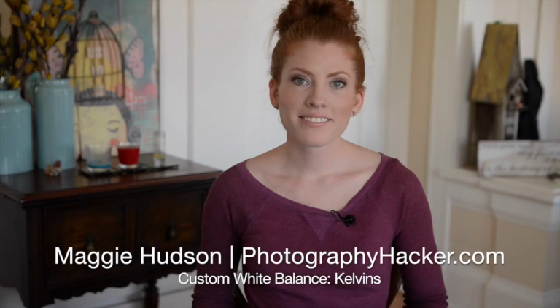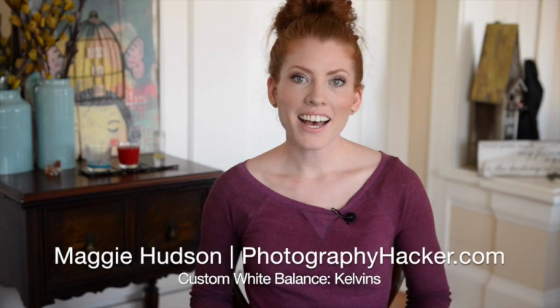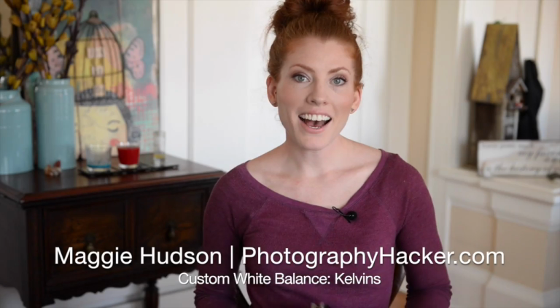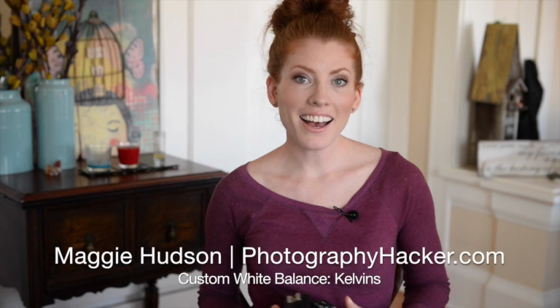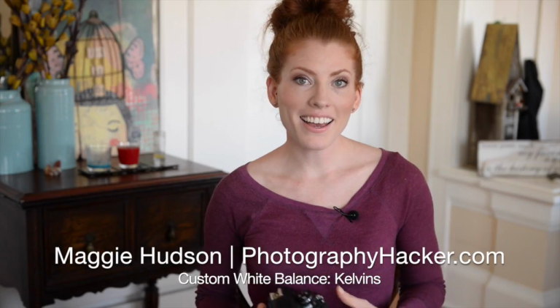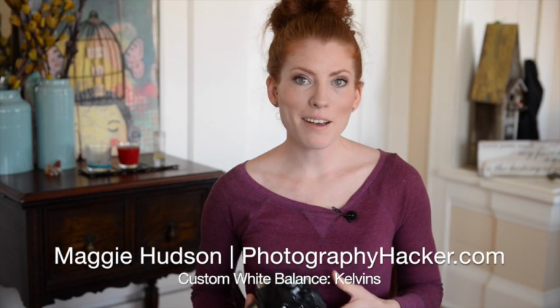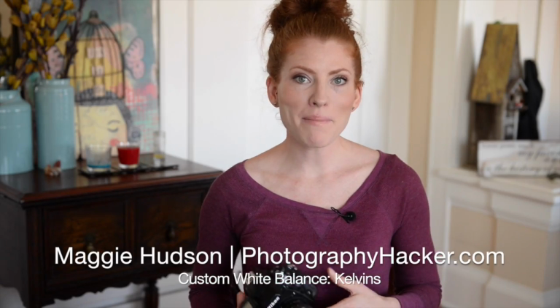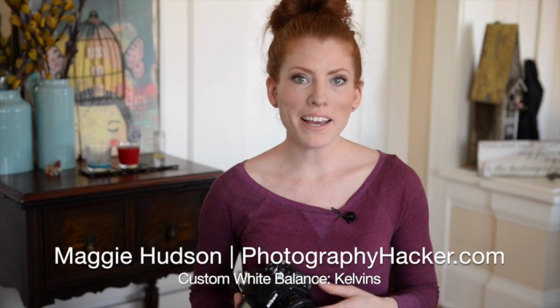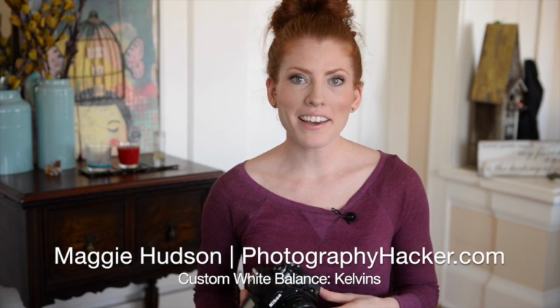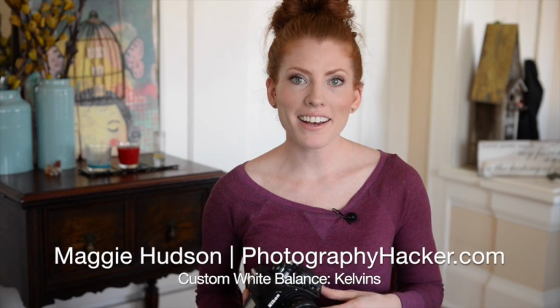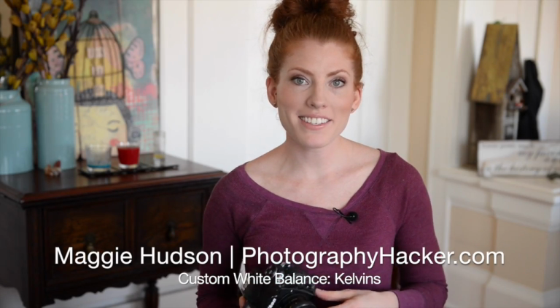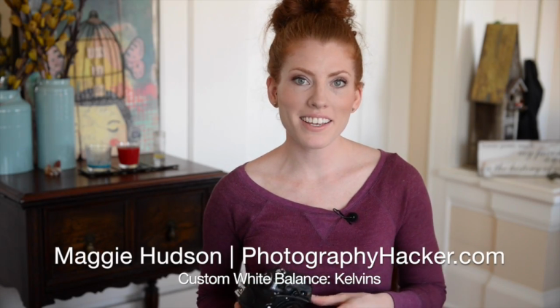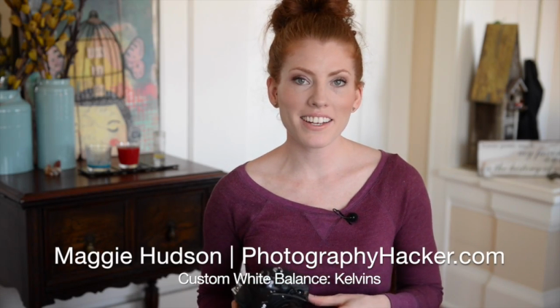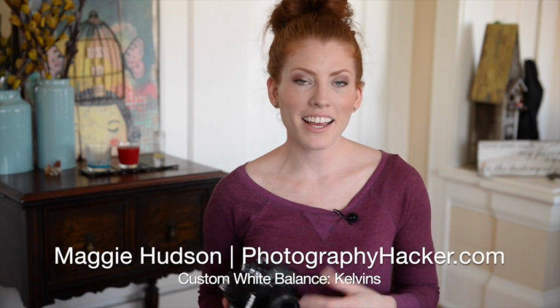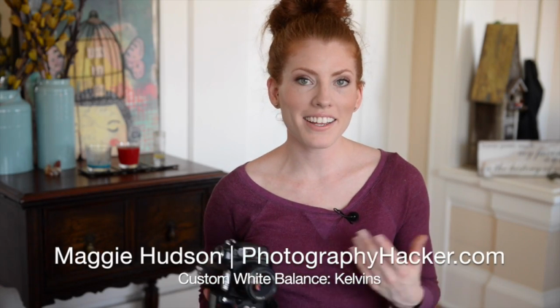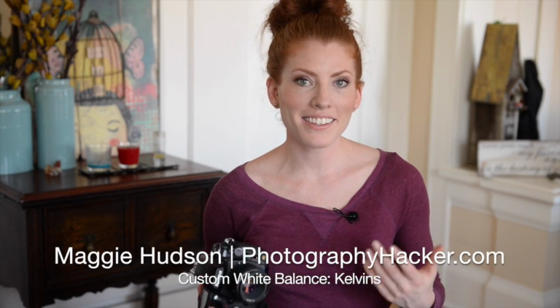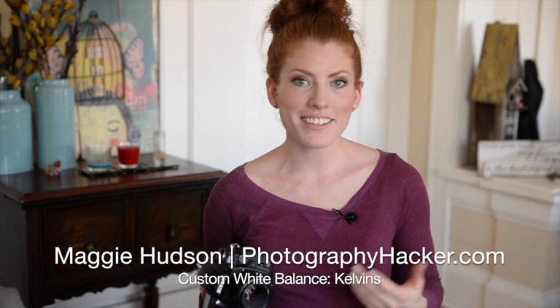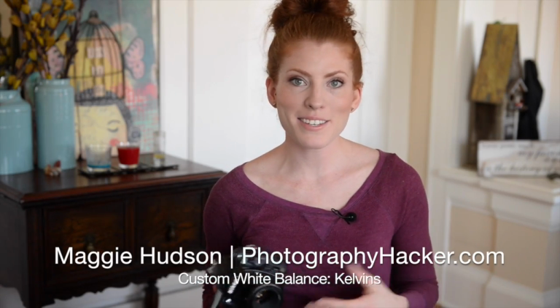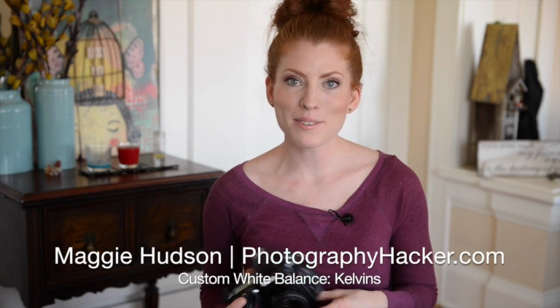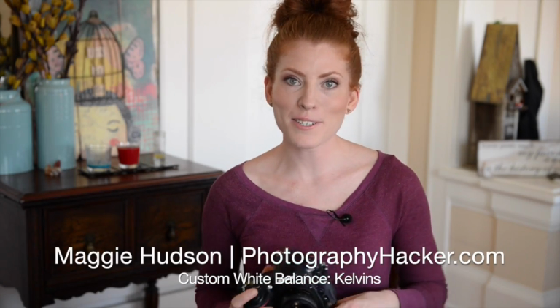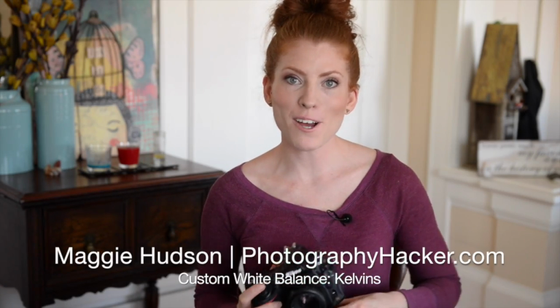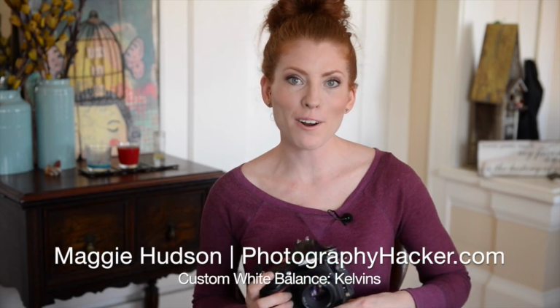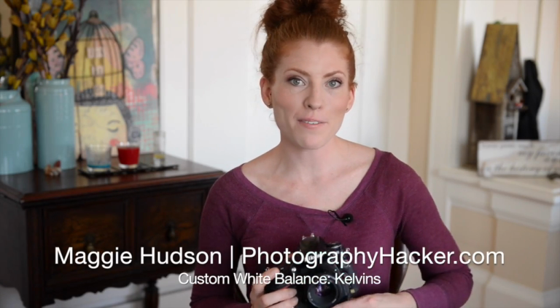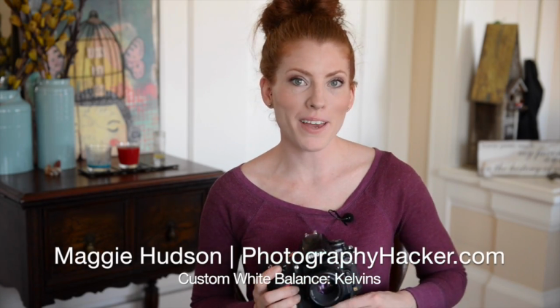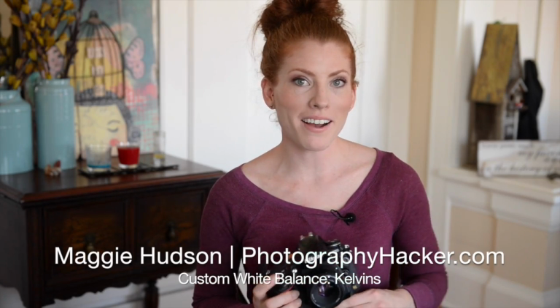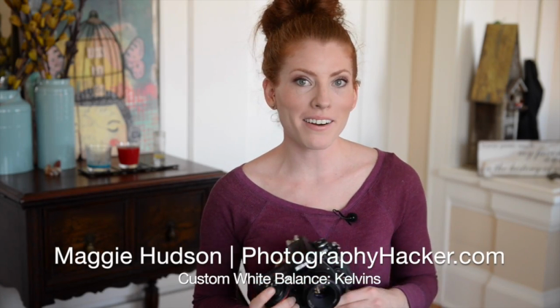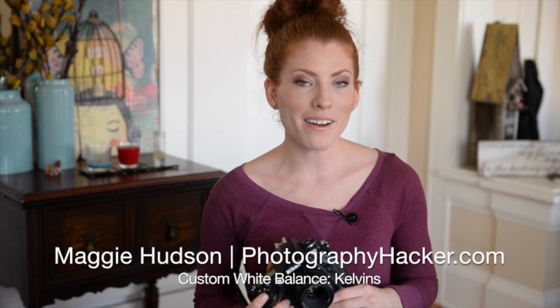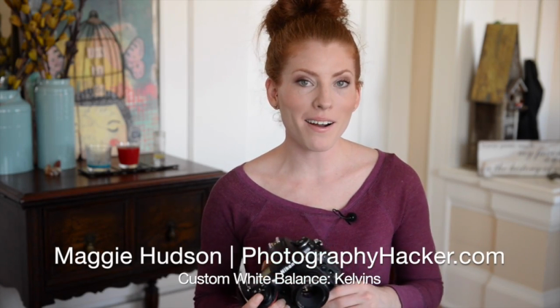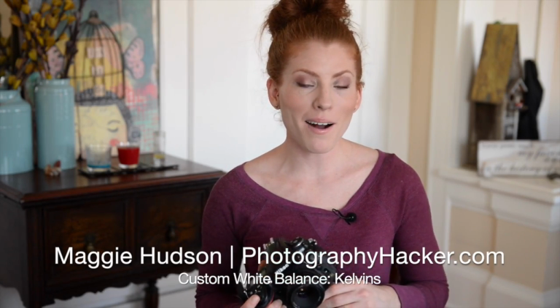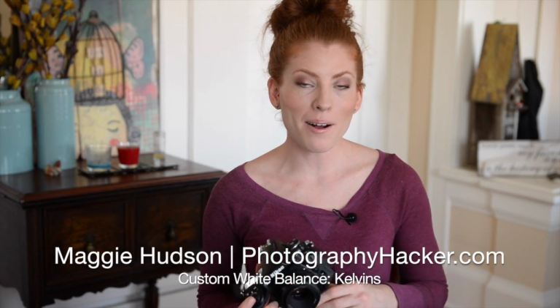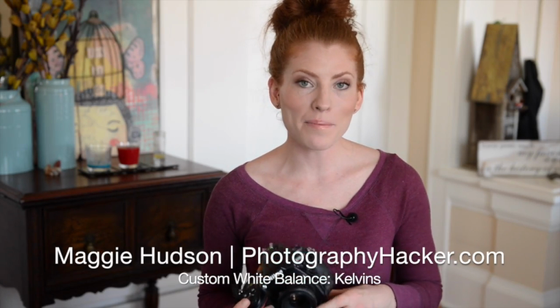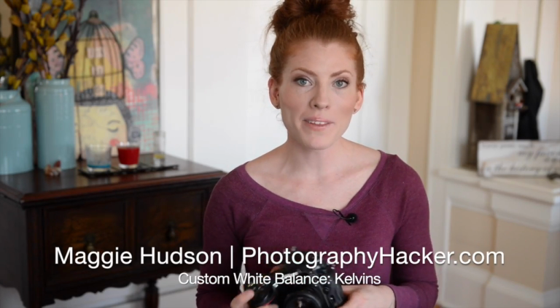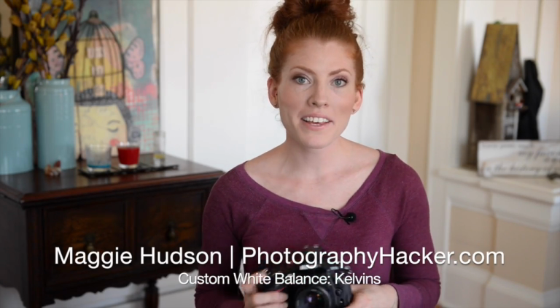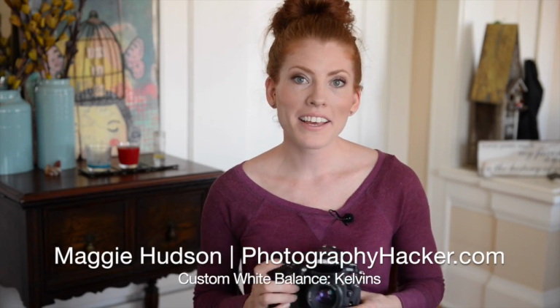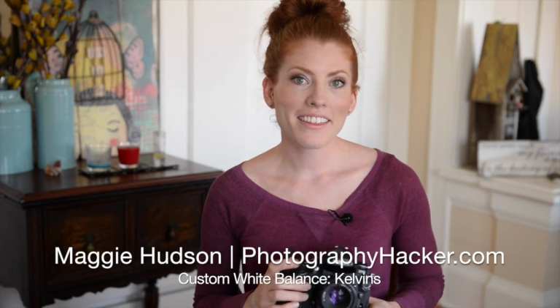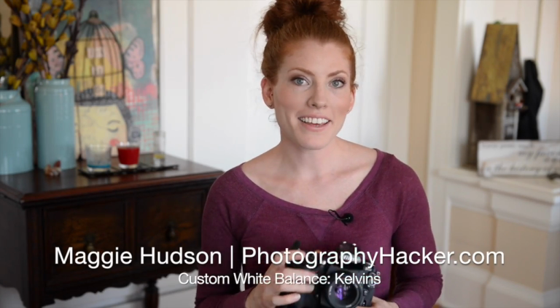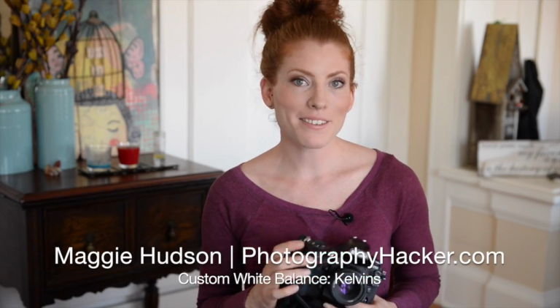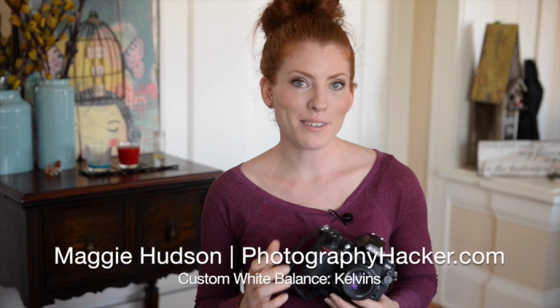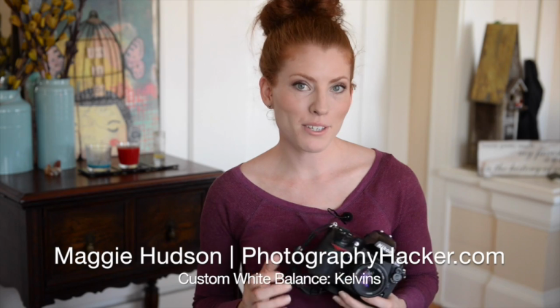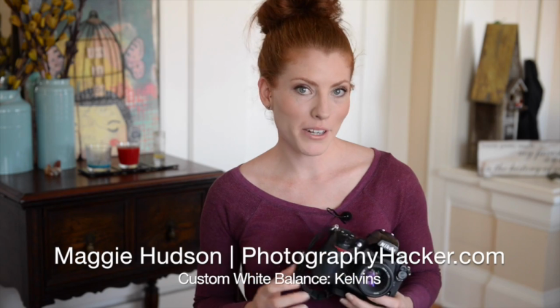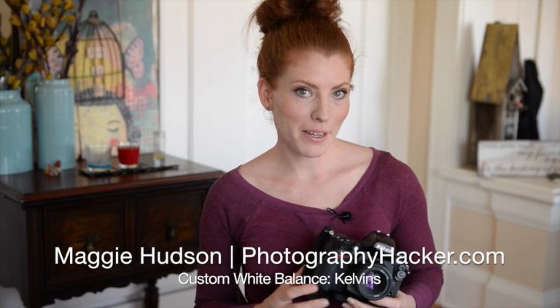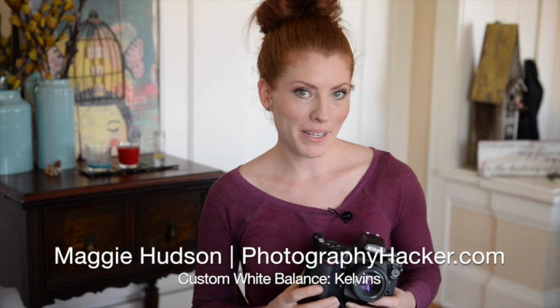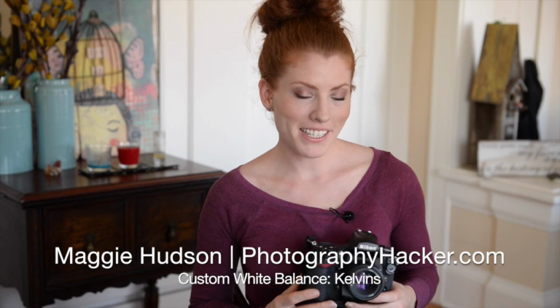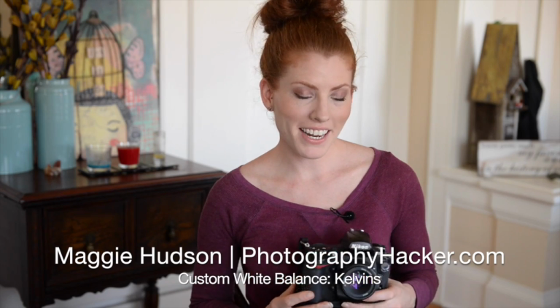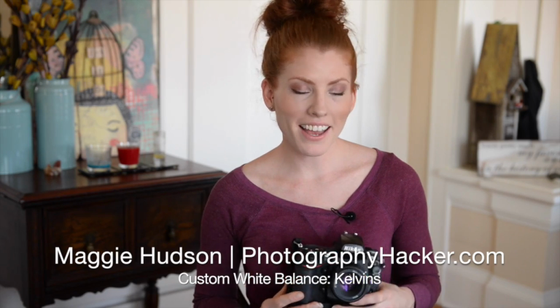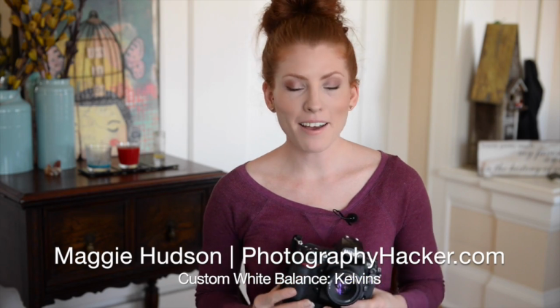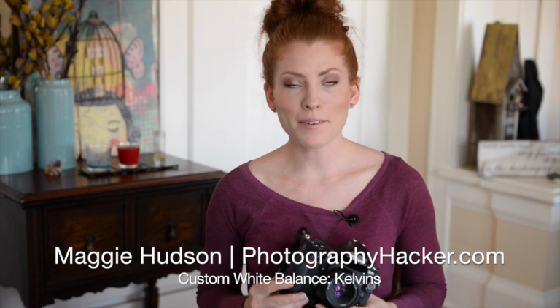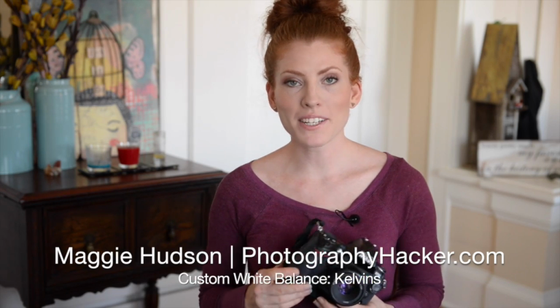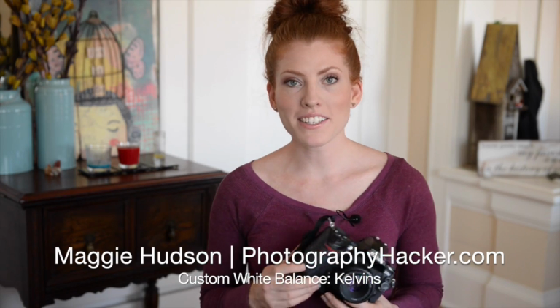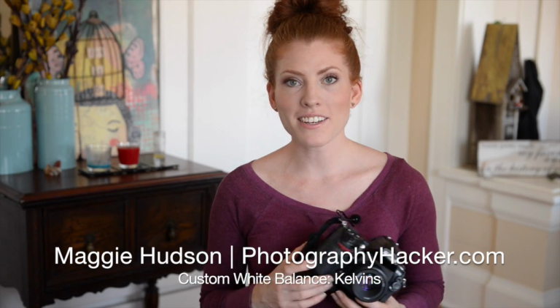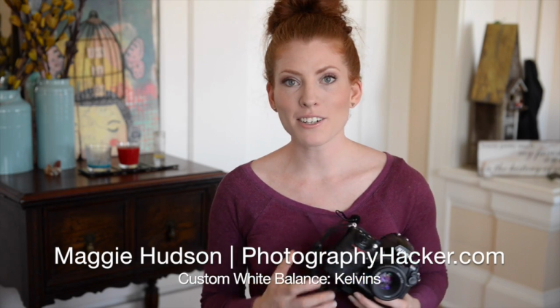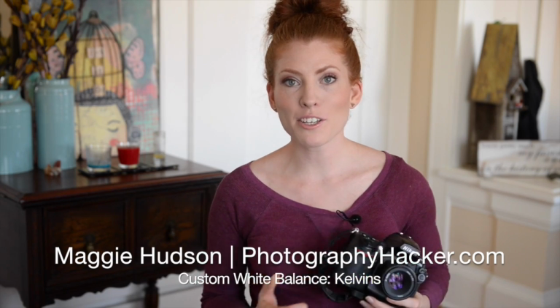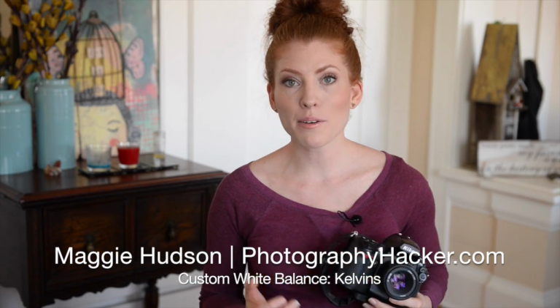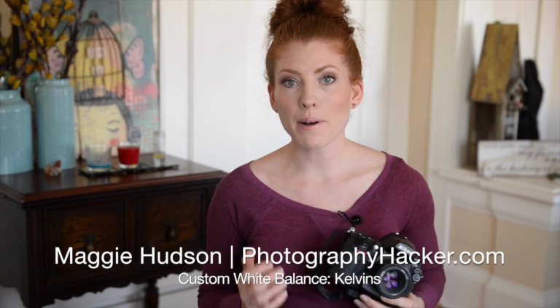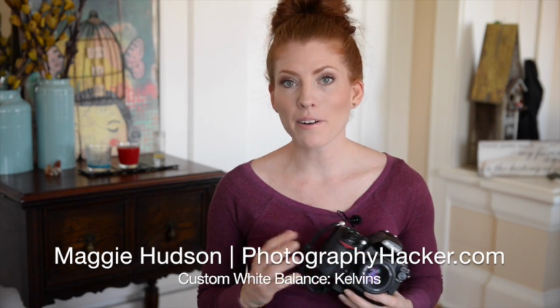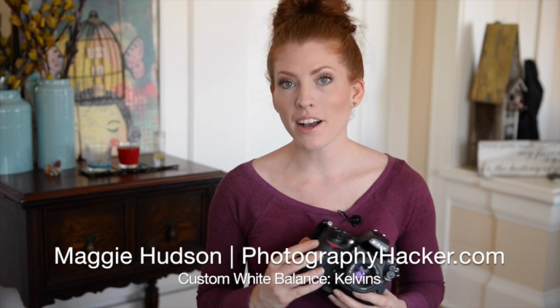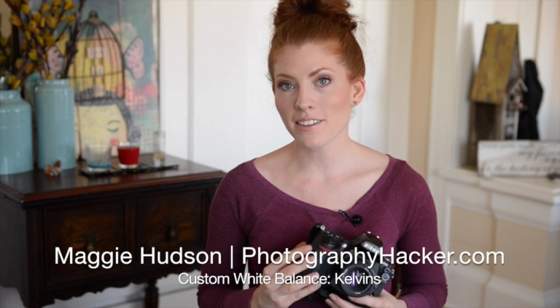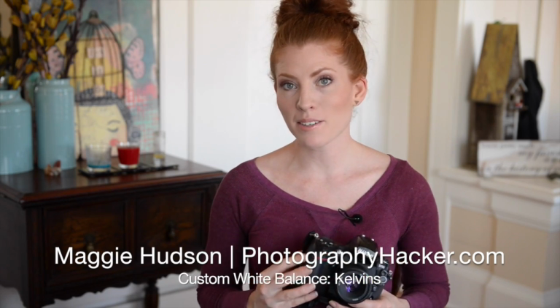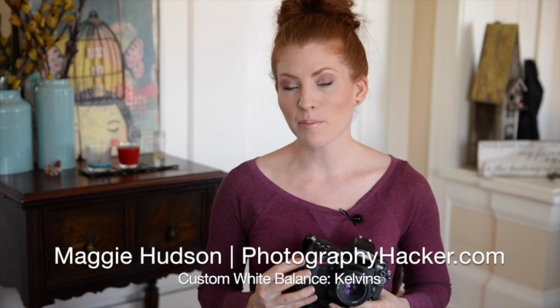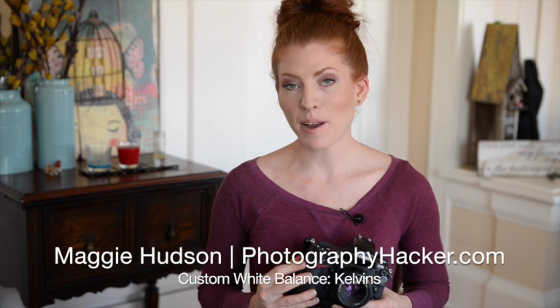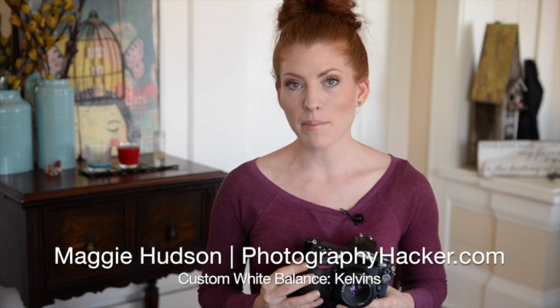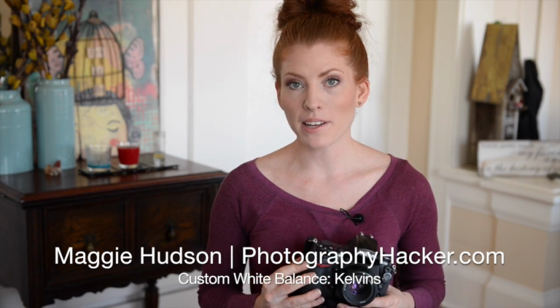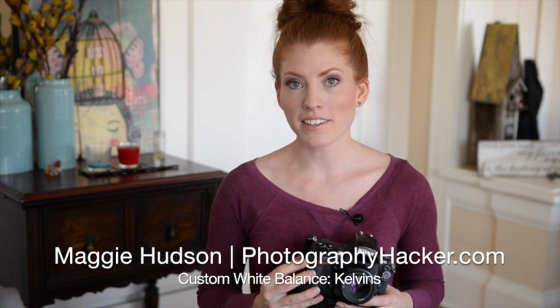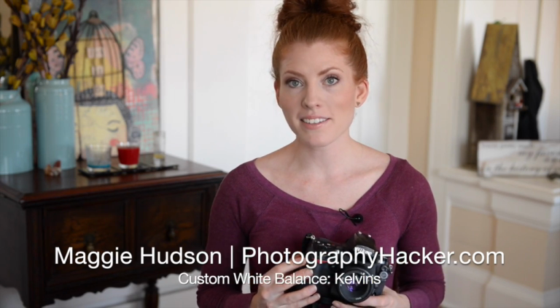Hi, I'm Maggie Hudson and this is PhotographyHacker.com. Thanks for joining me today. I wanted to talk to you about custom white balance.